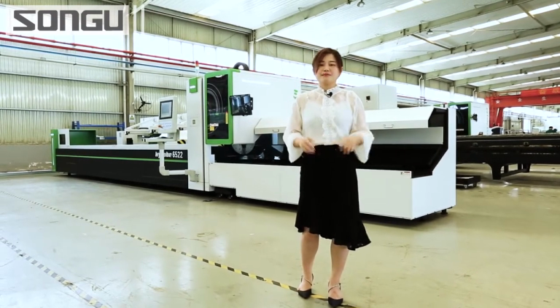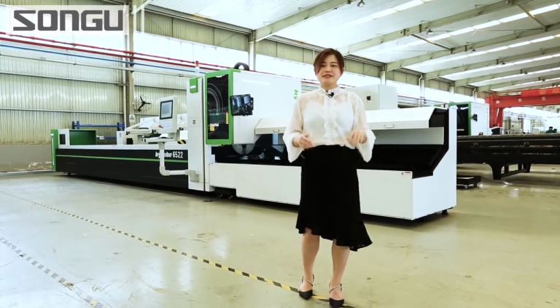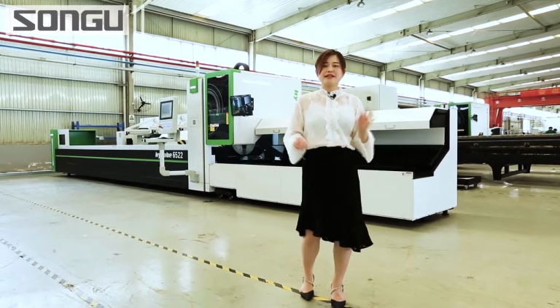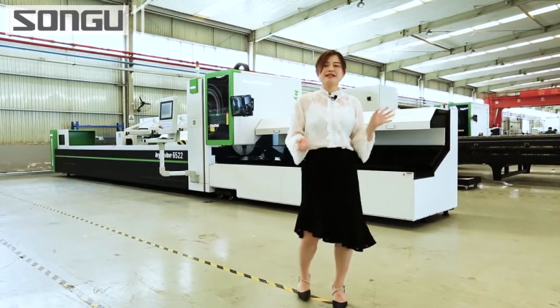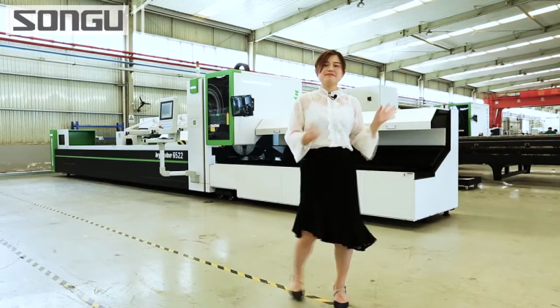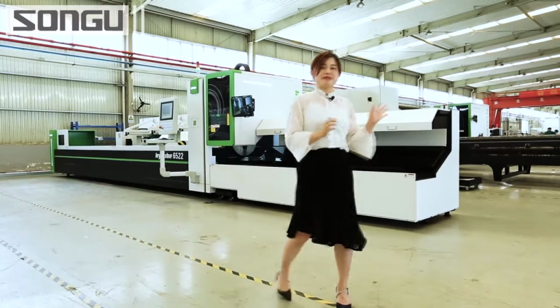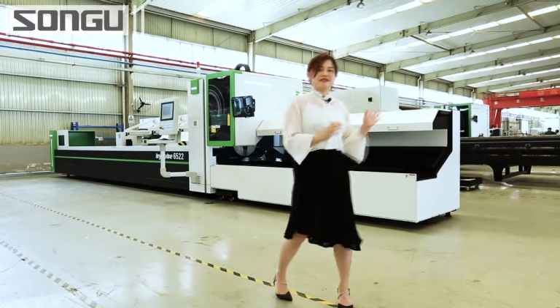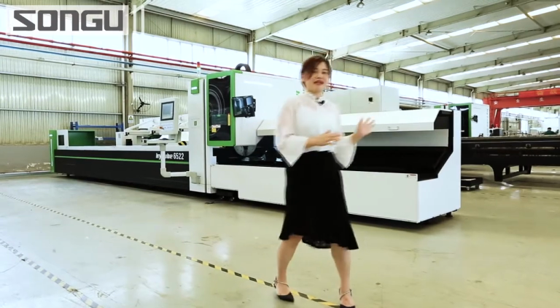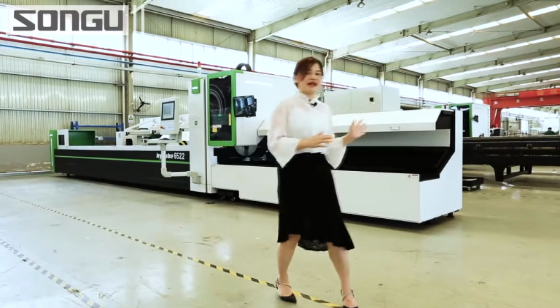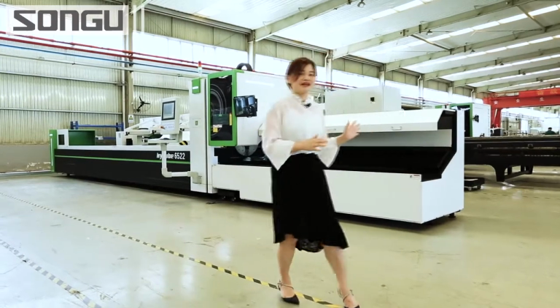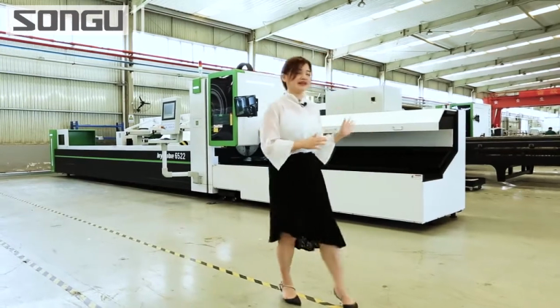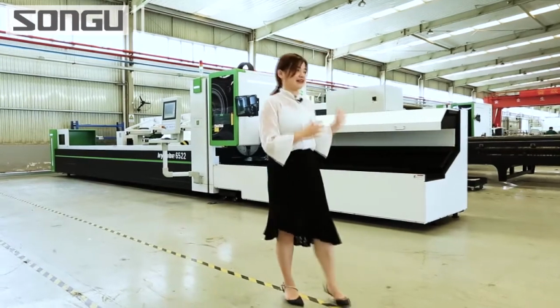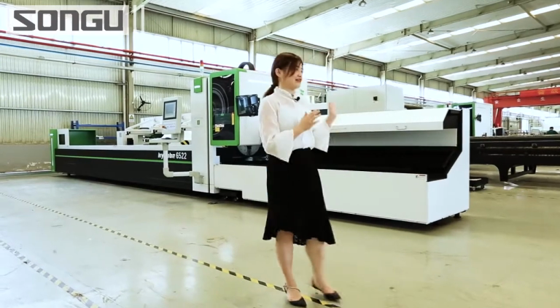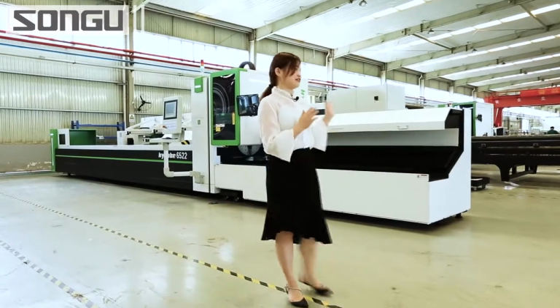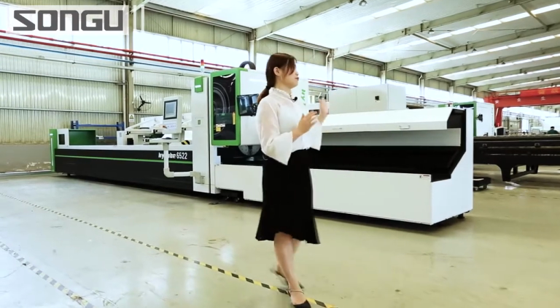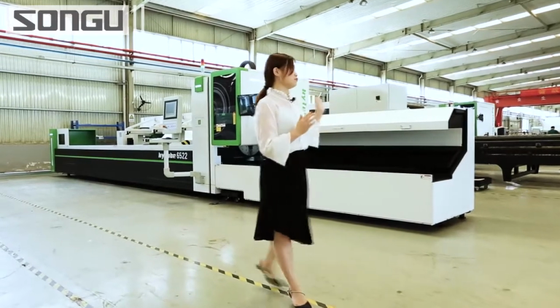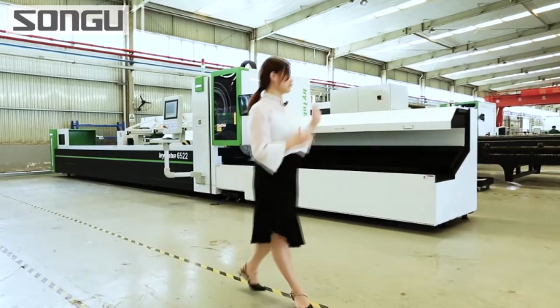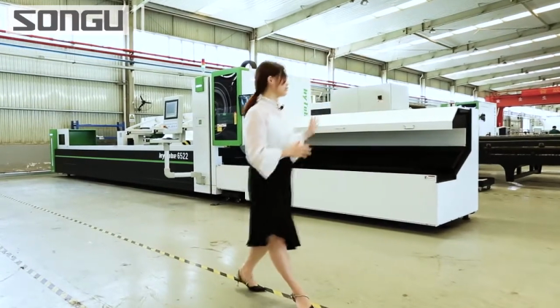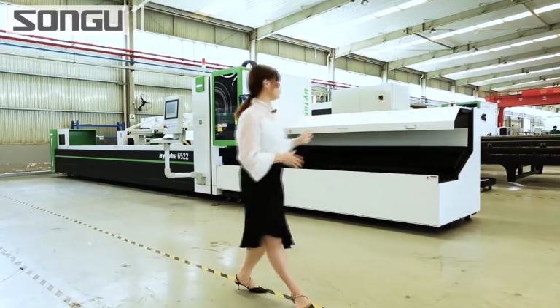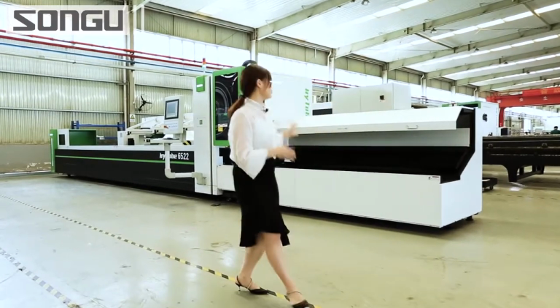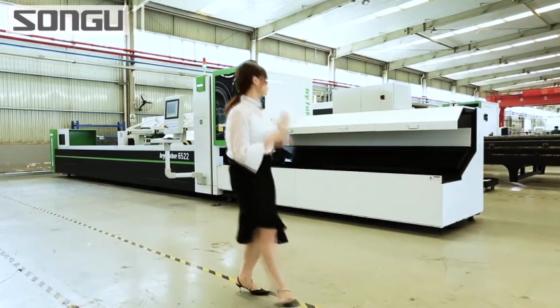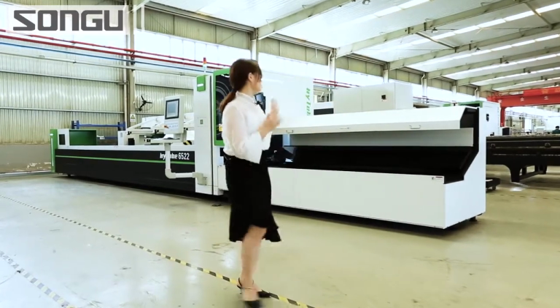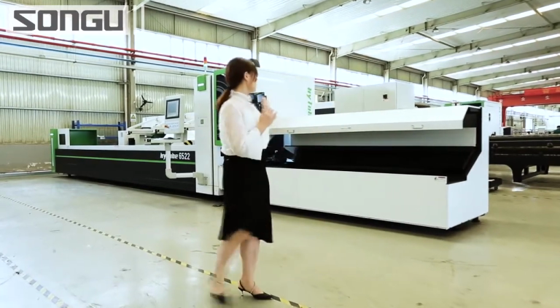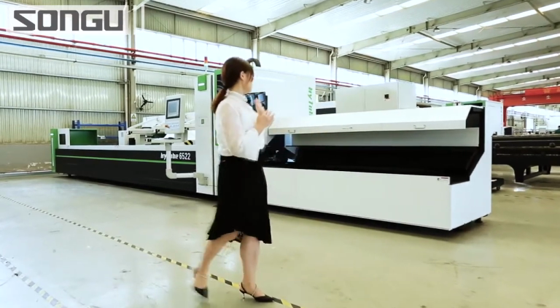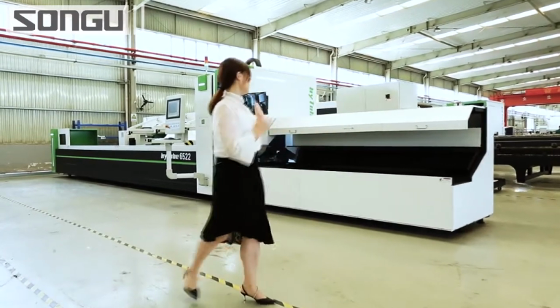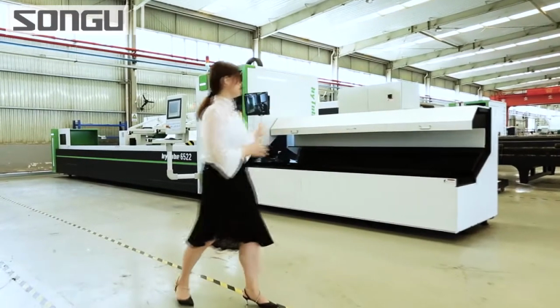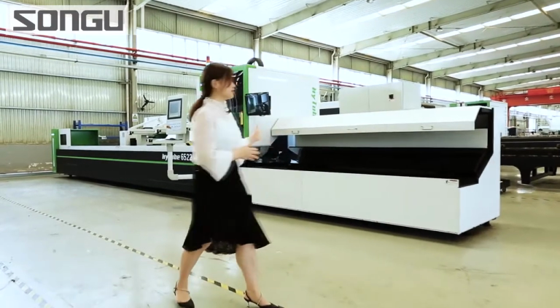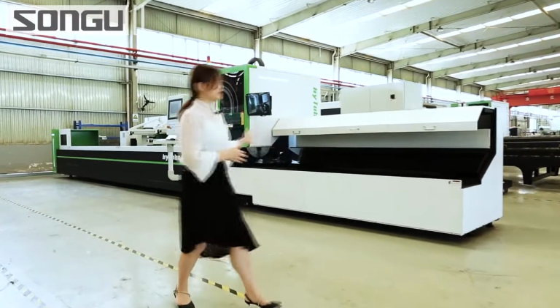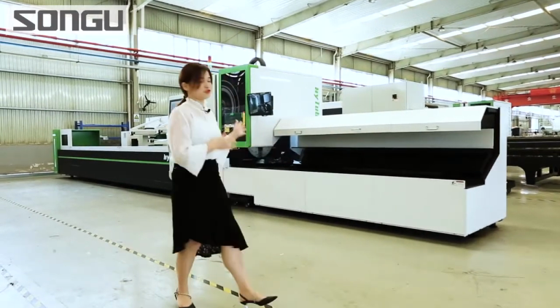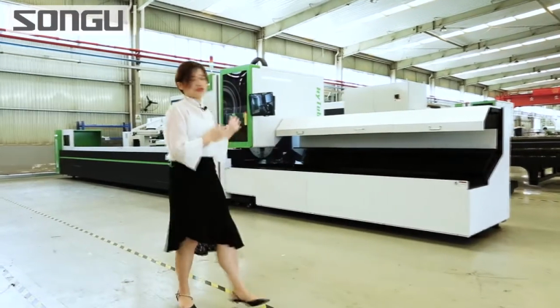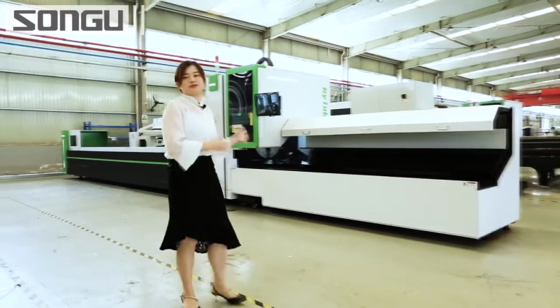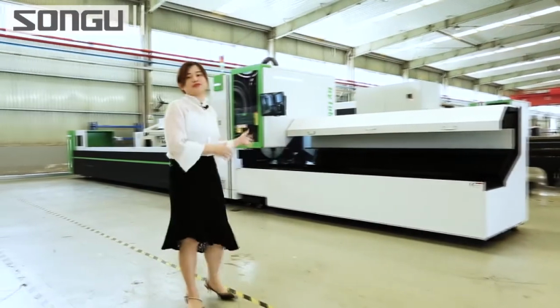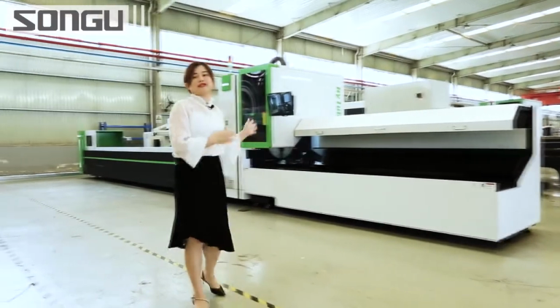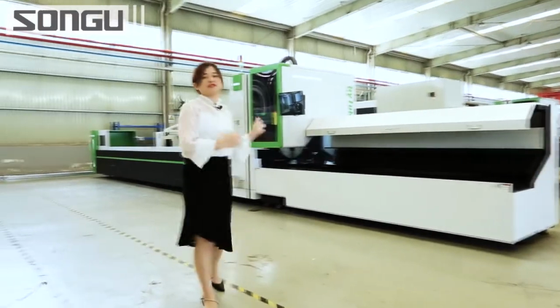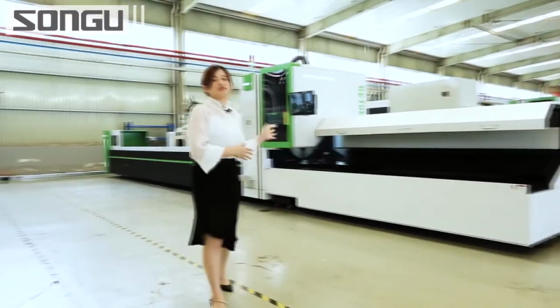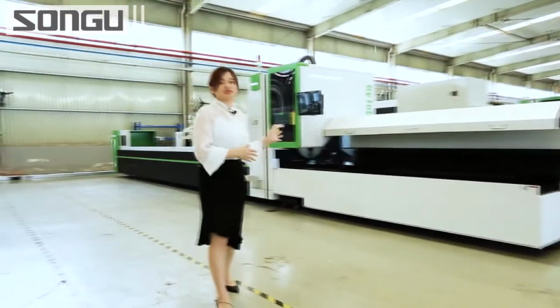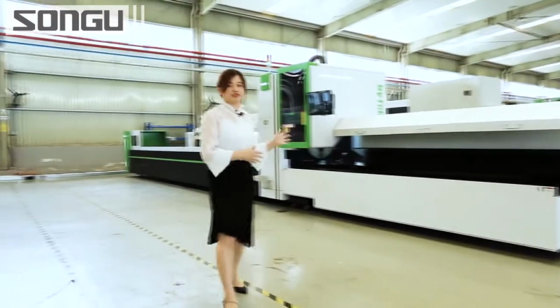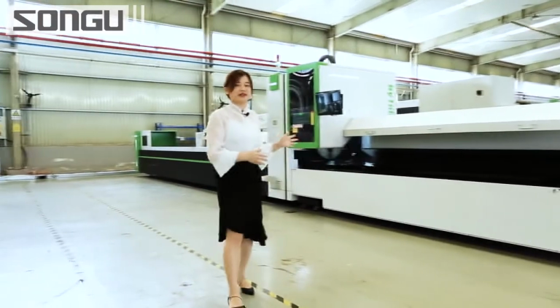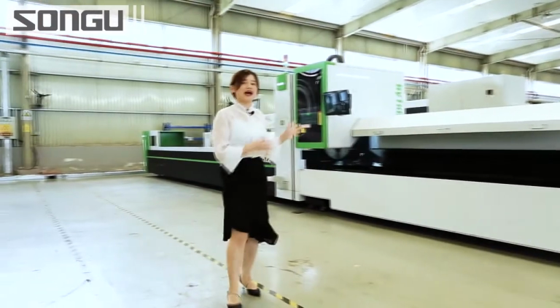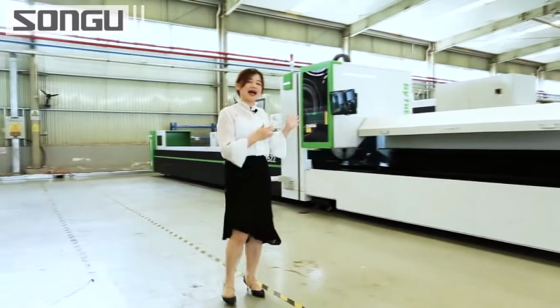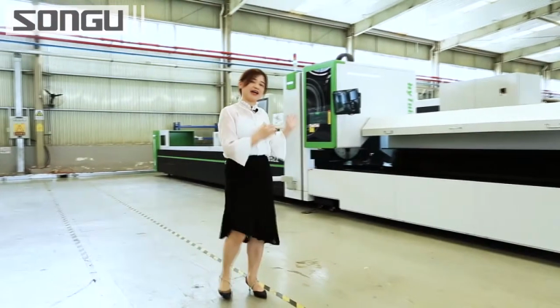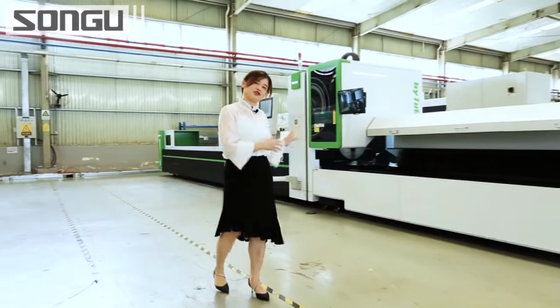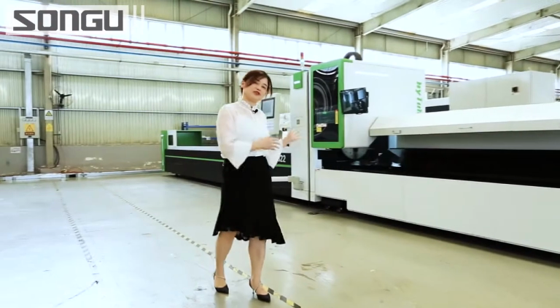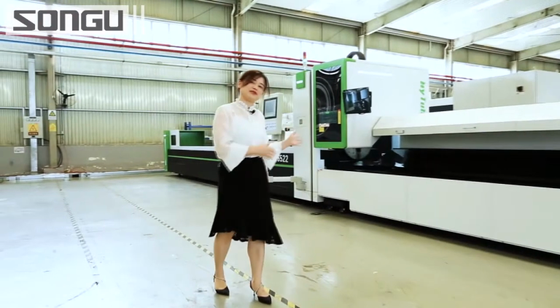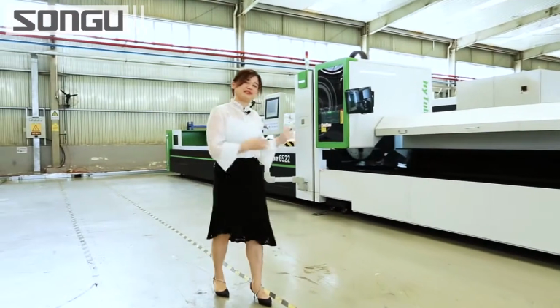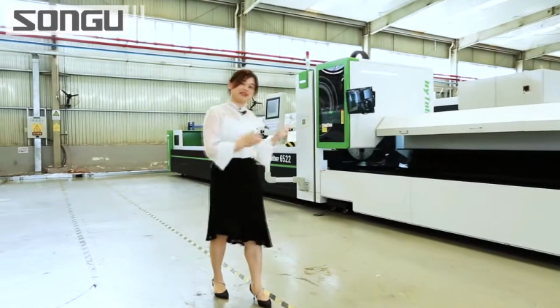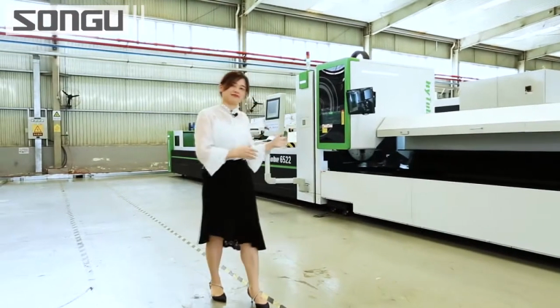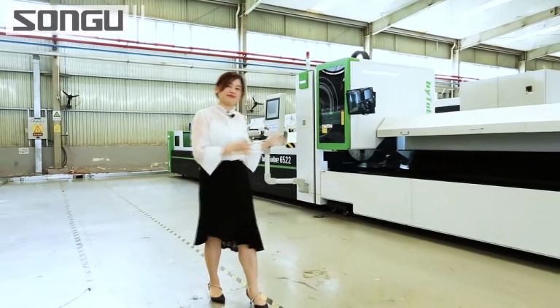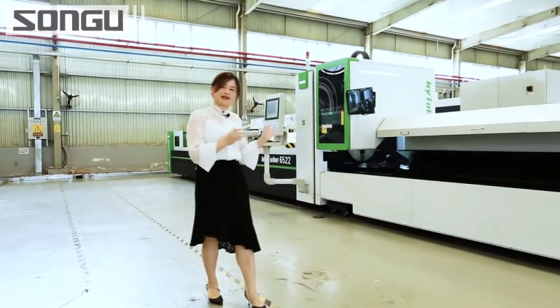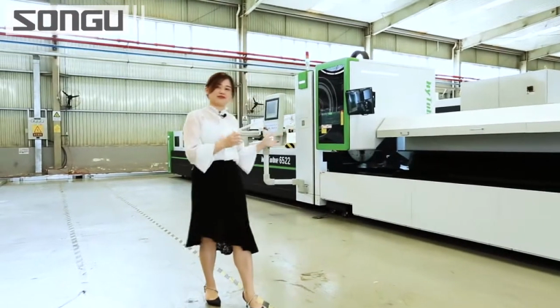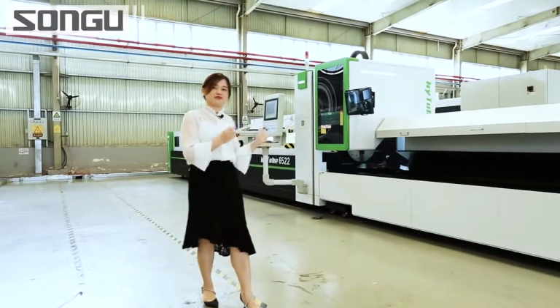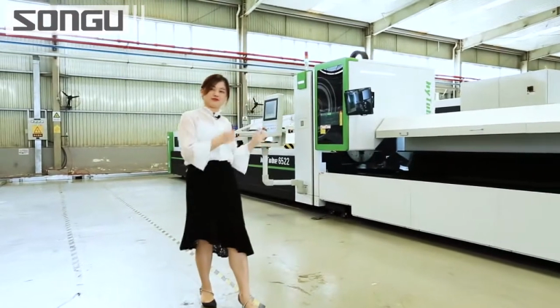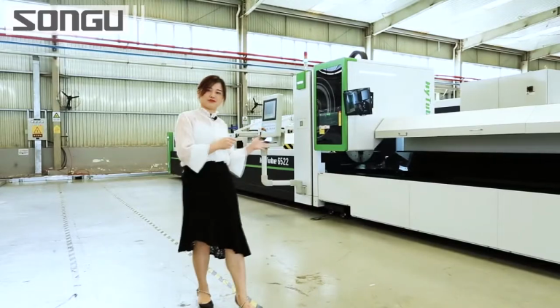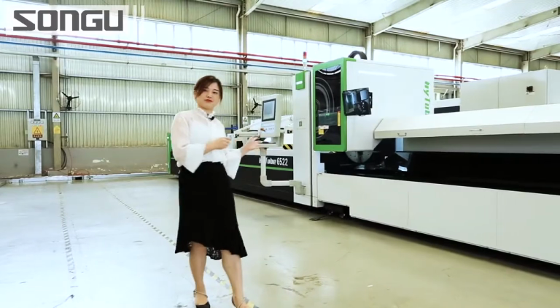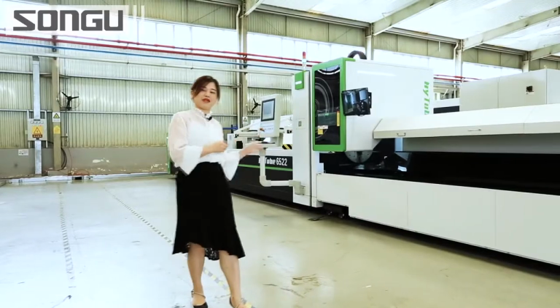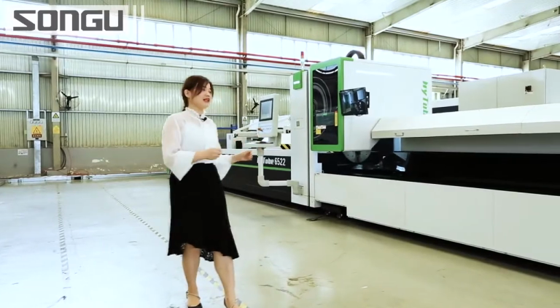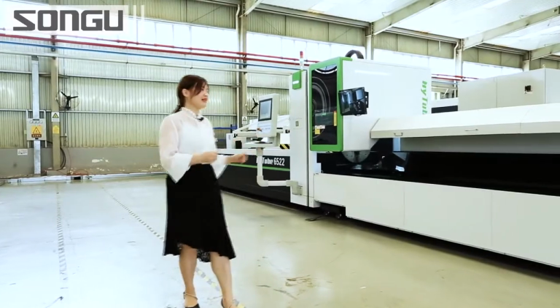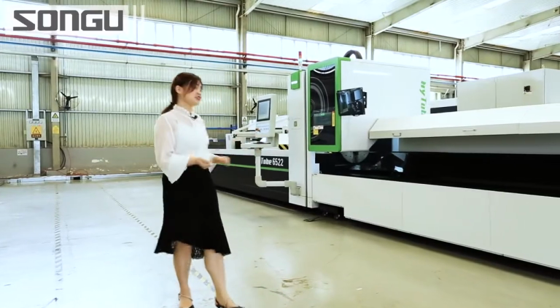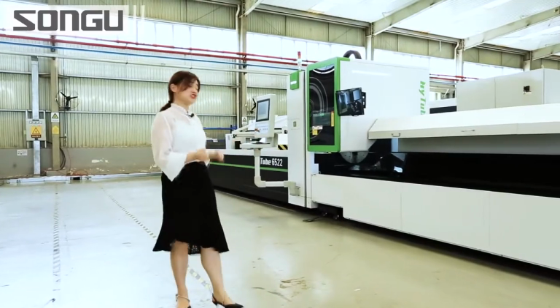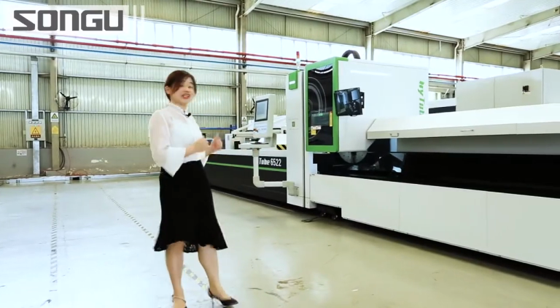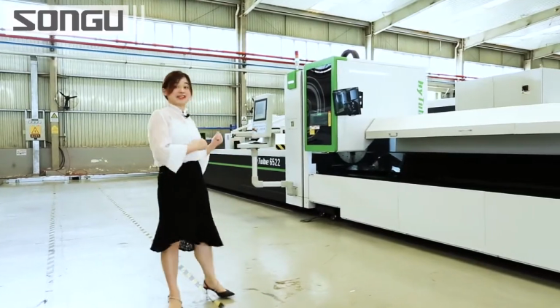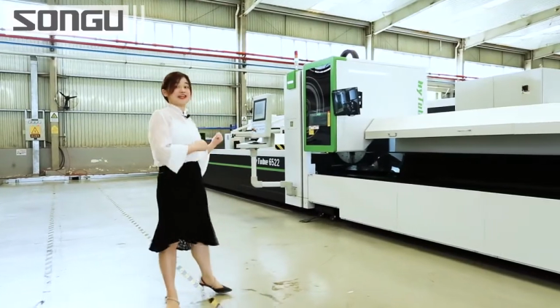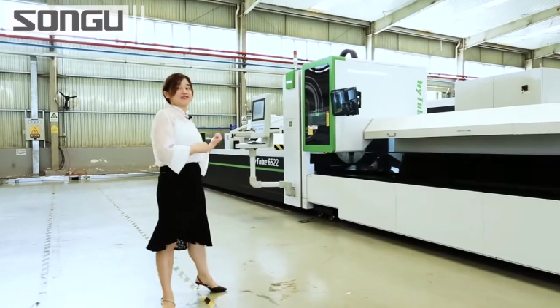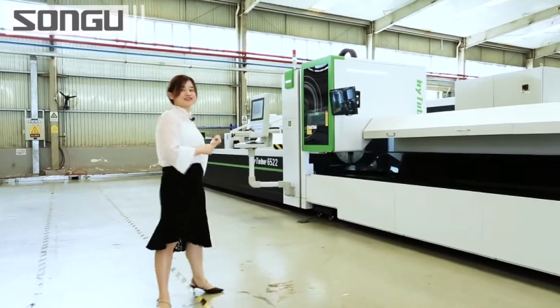Standing by my side is a real laser tube processing machine, the HiTube 6522. Let's check it out.